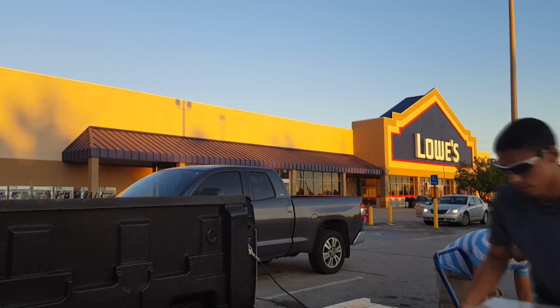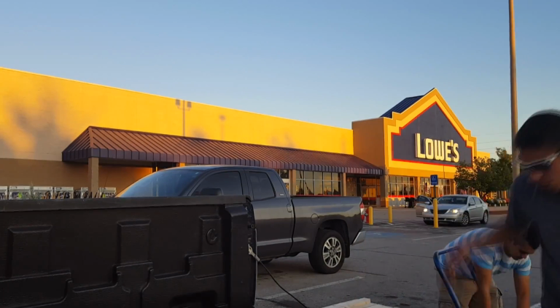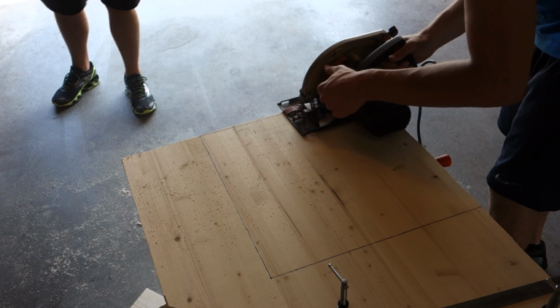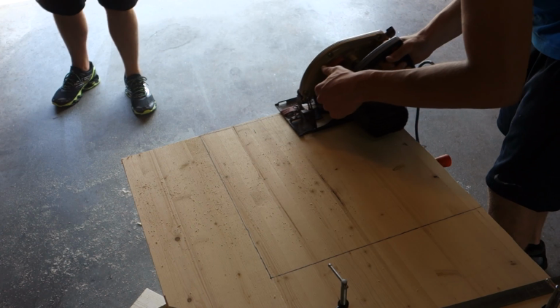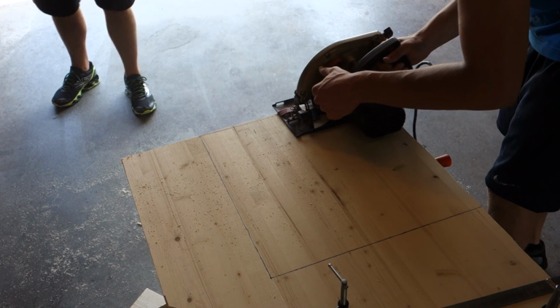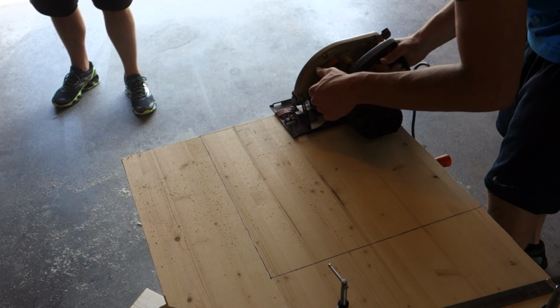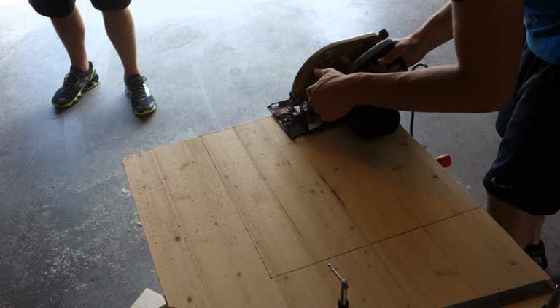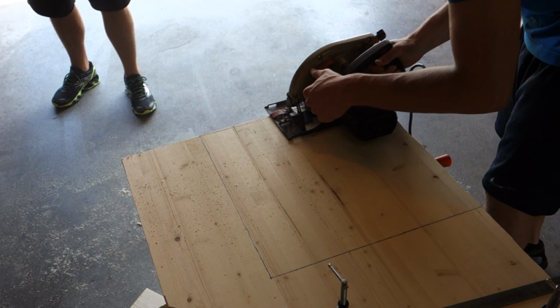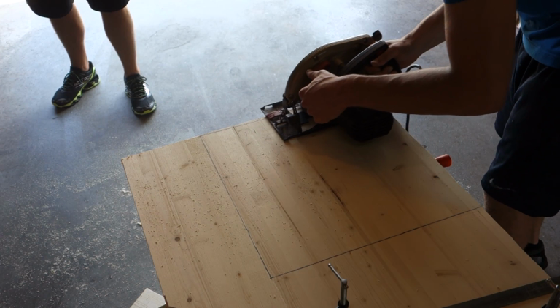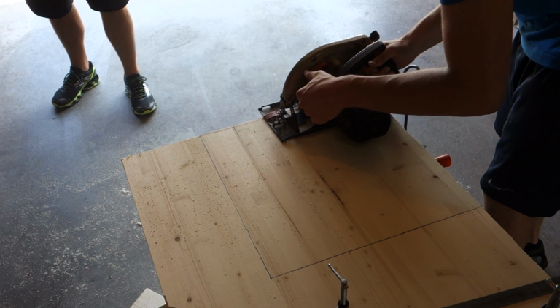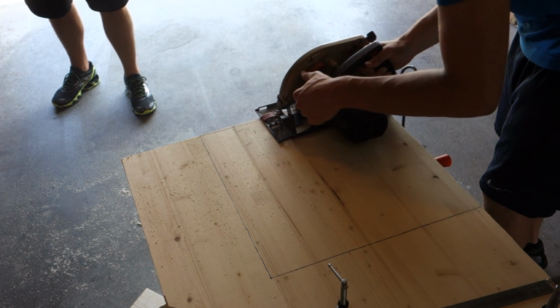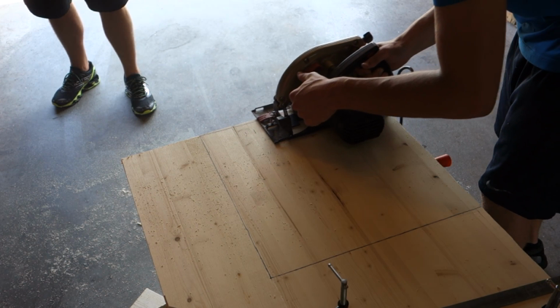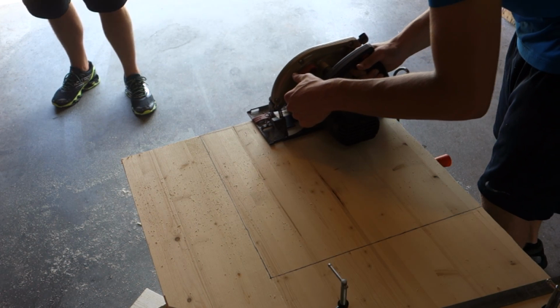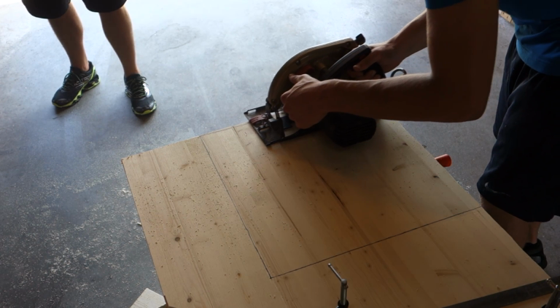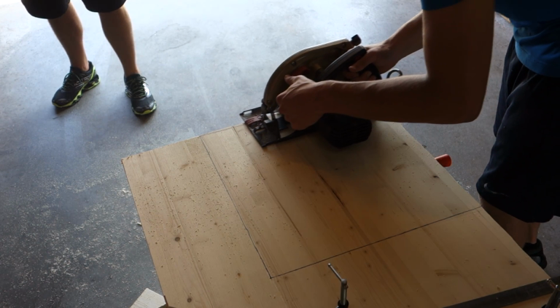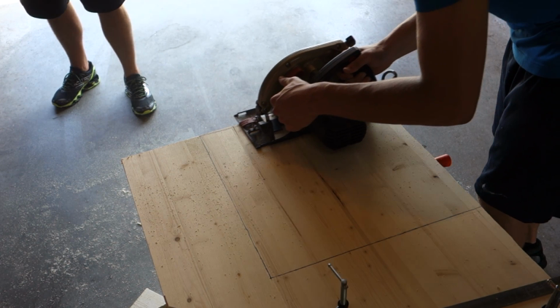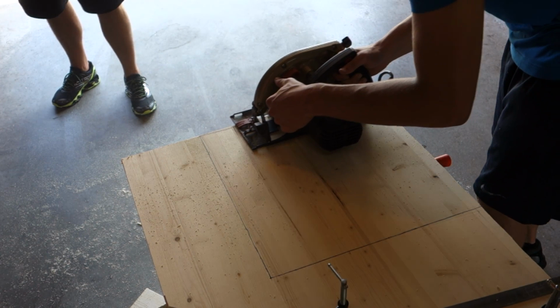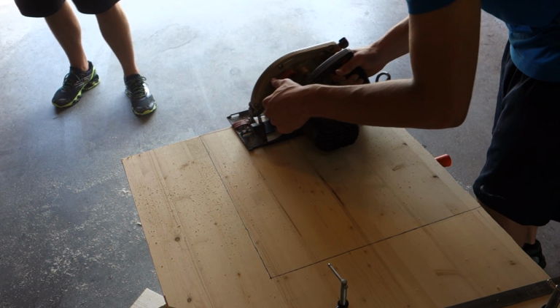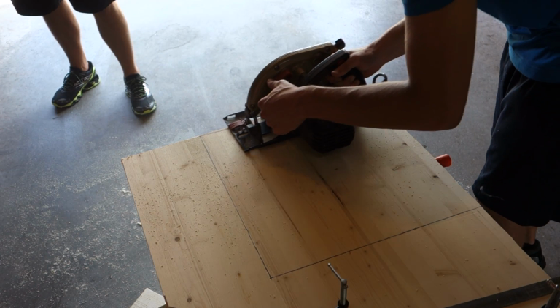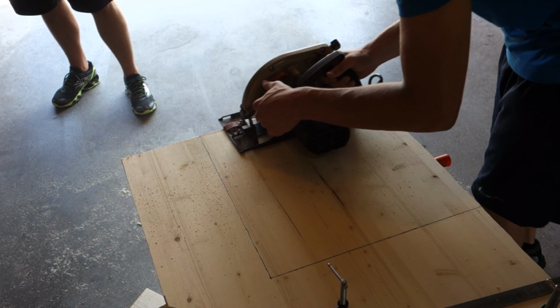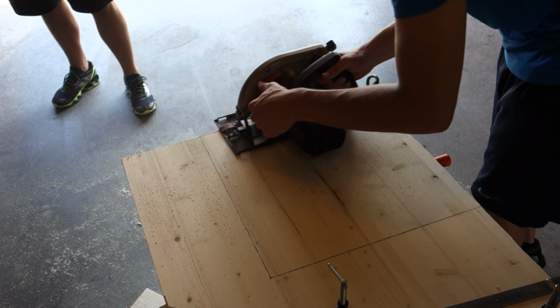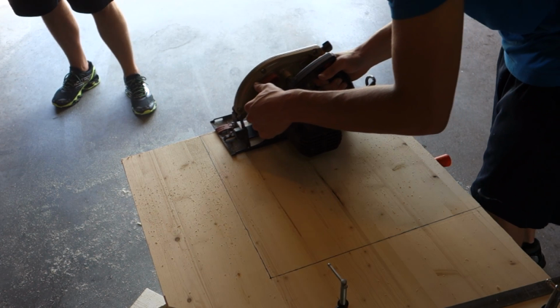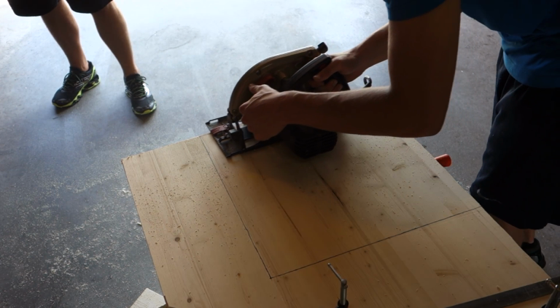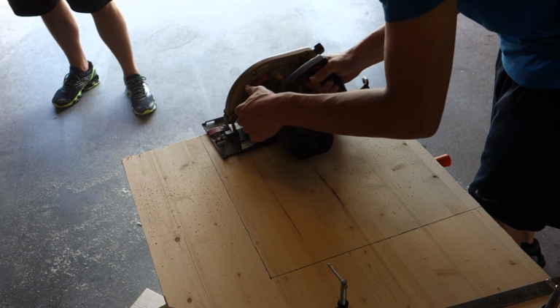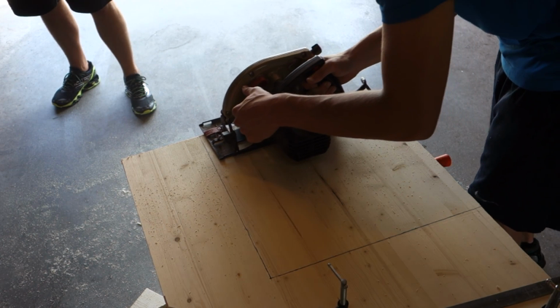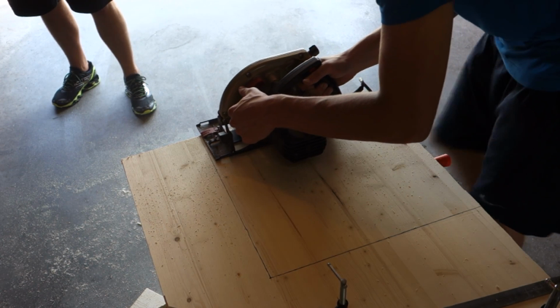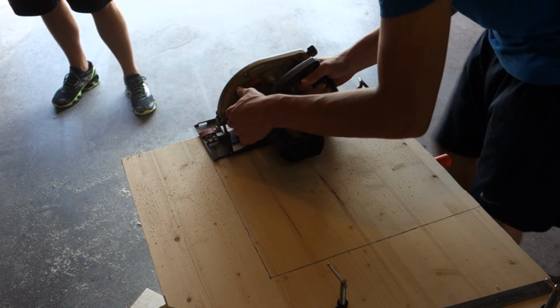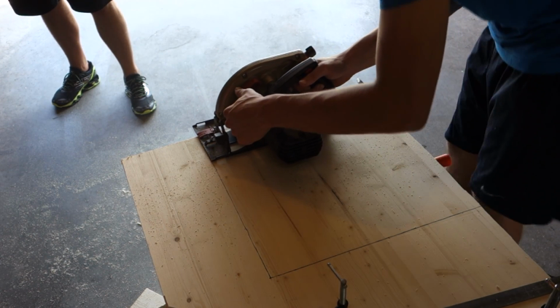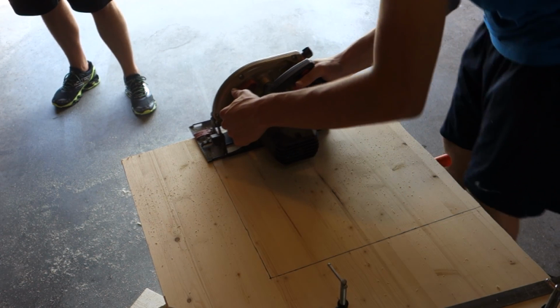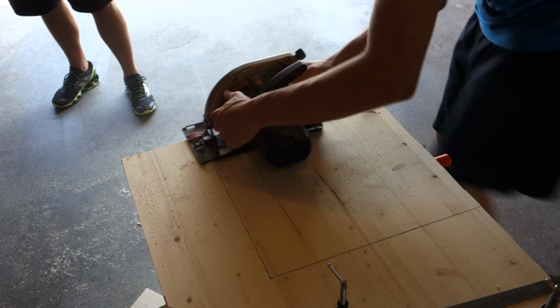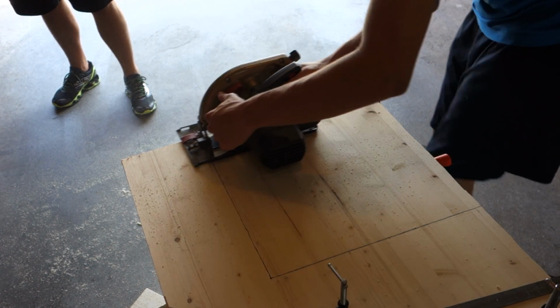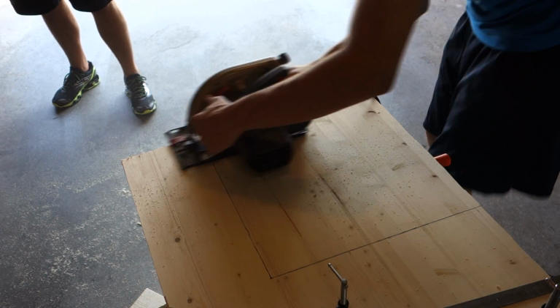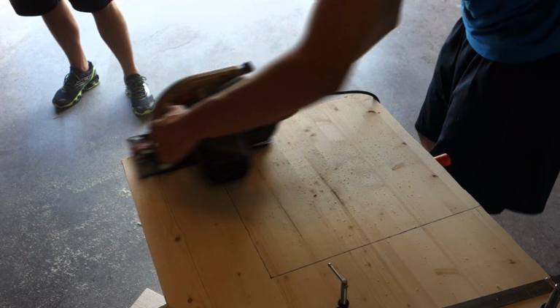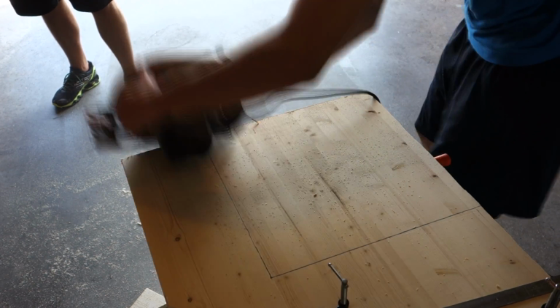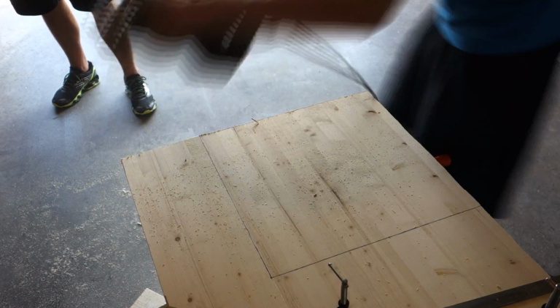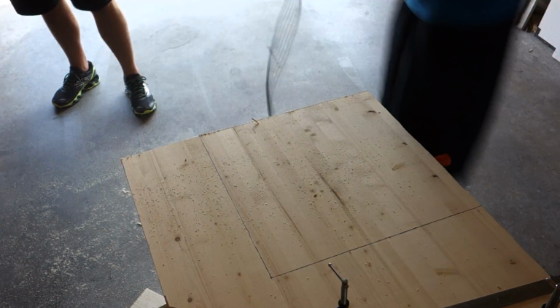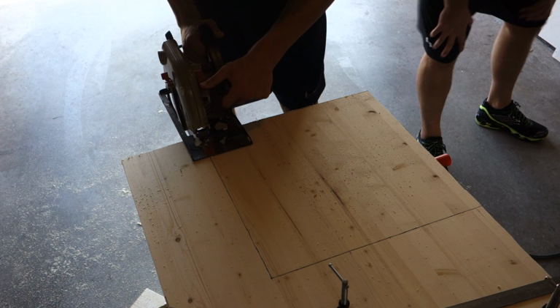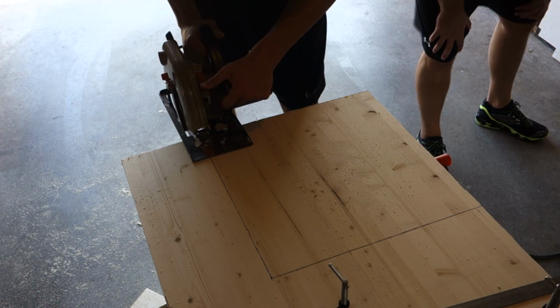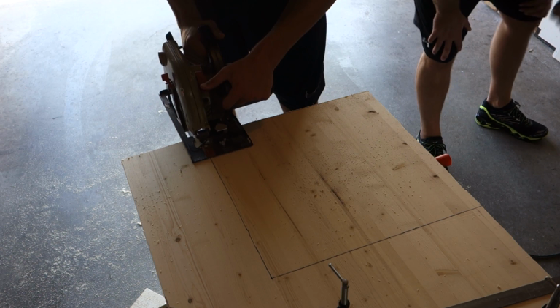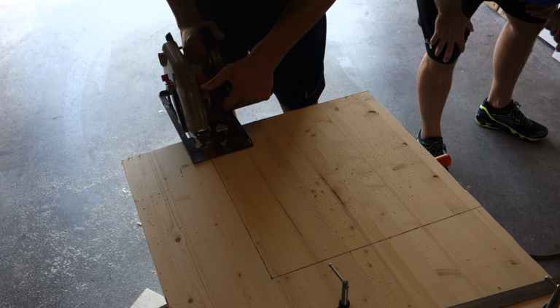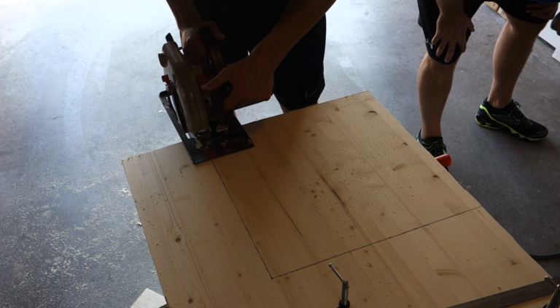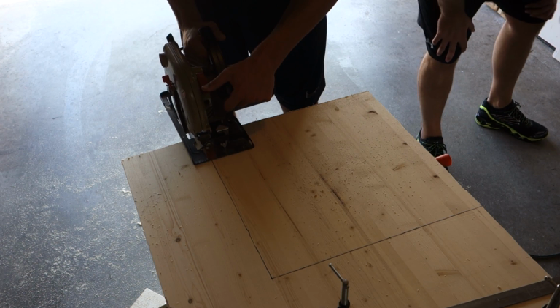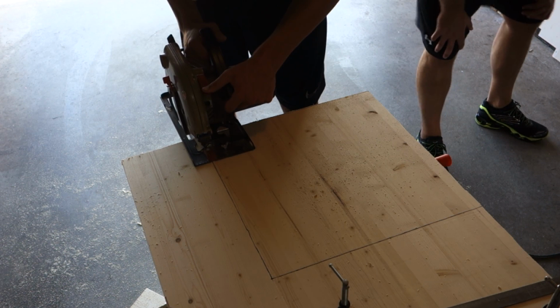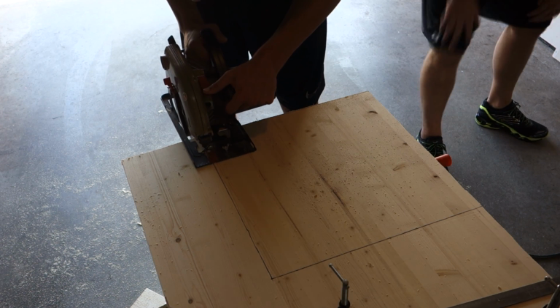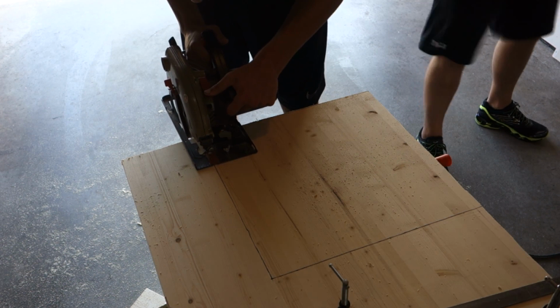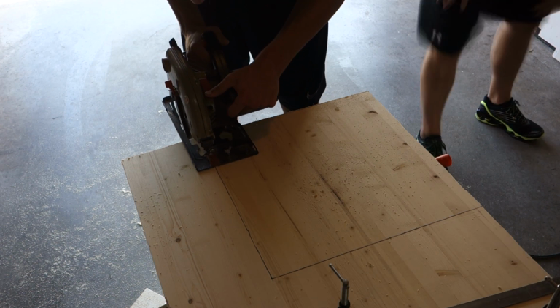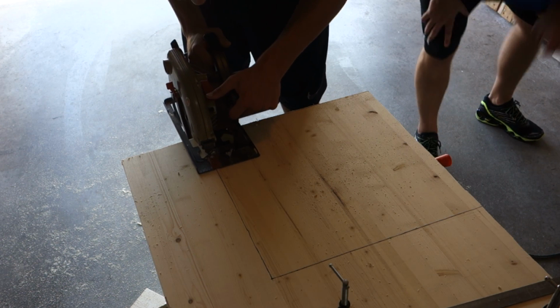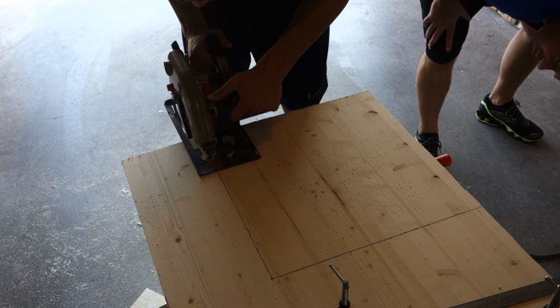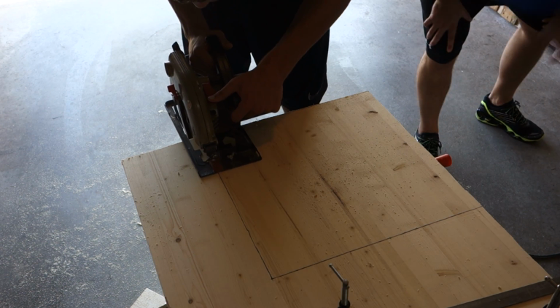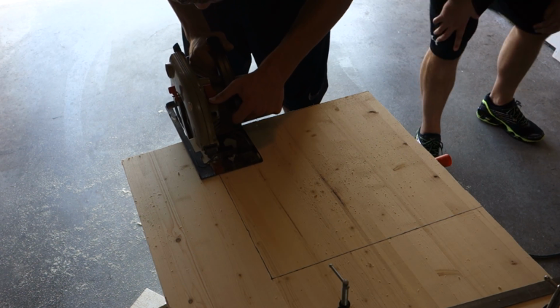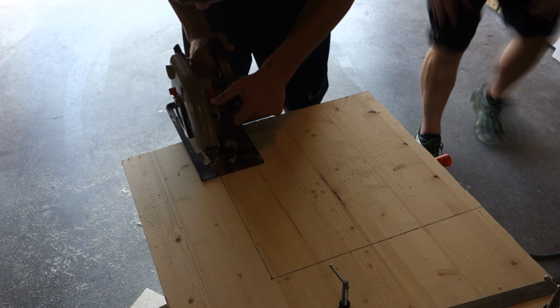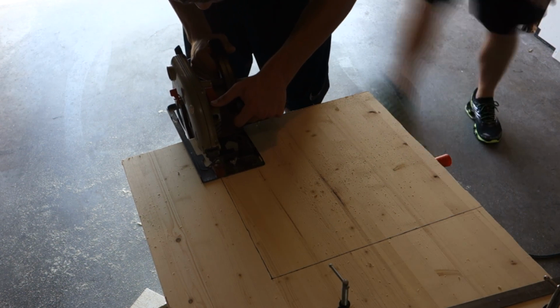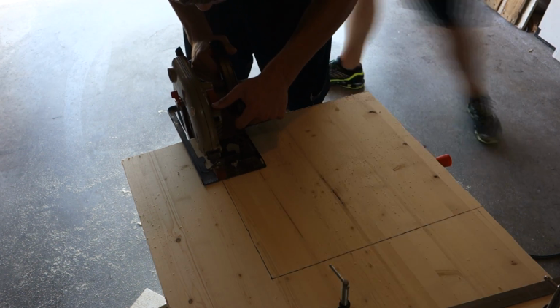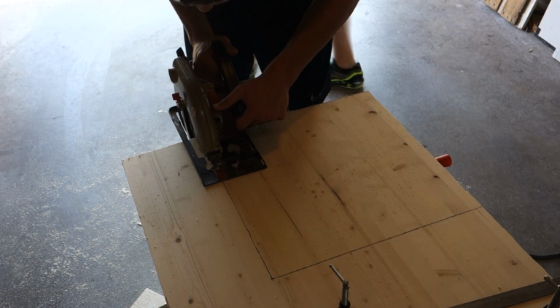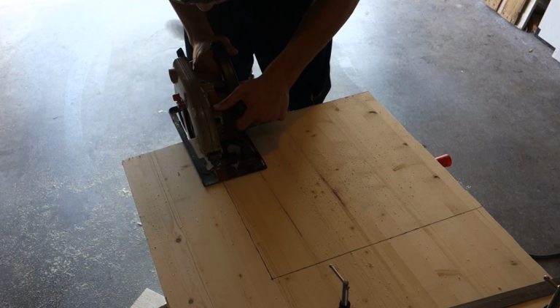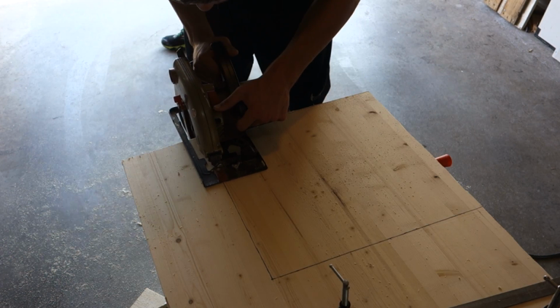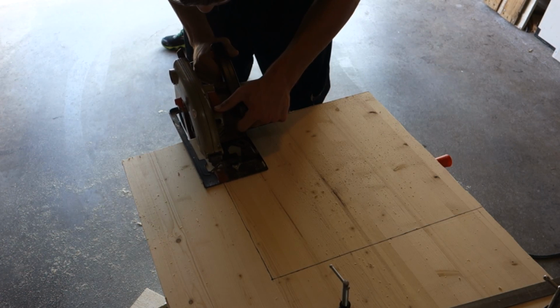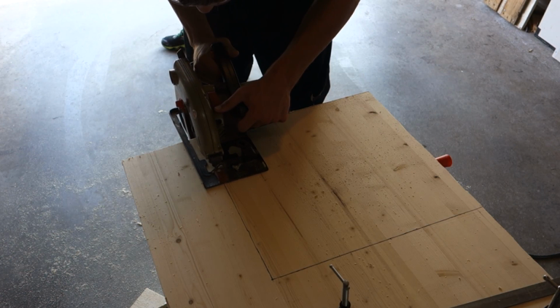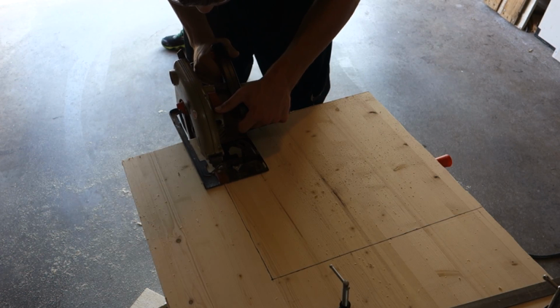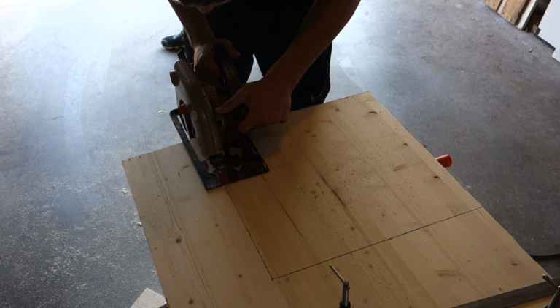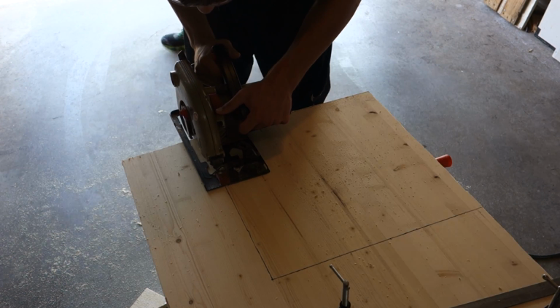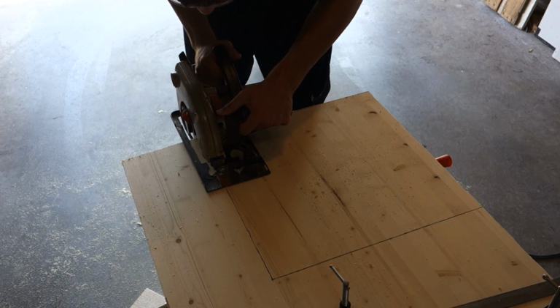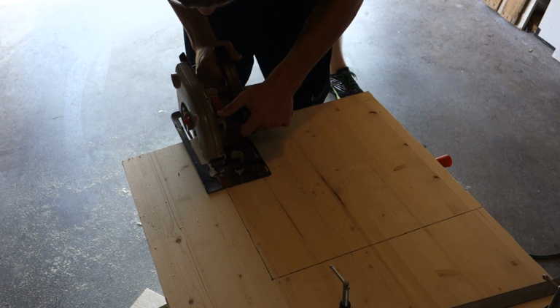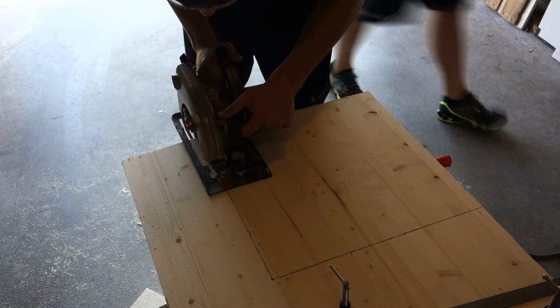At this point, you're ready to start cutting. Cut the panel into a 17 inch by 17 inch board. A table saw would be the best tool for this job, but a skill saw works just fine.